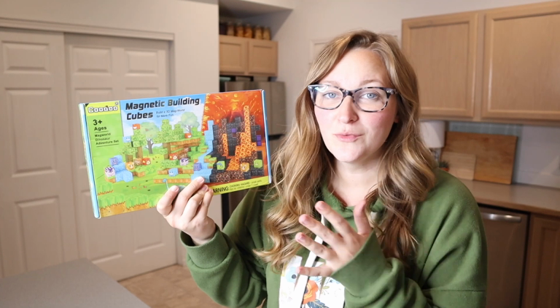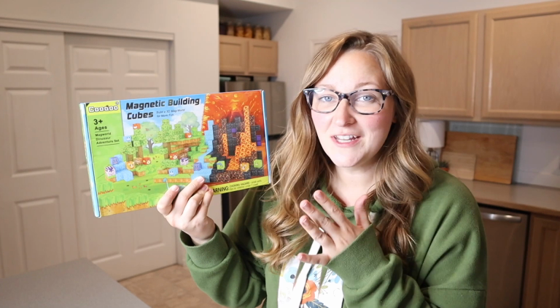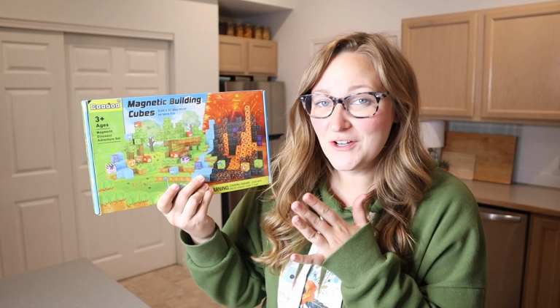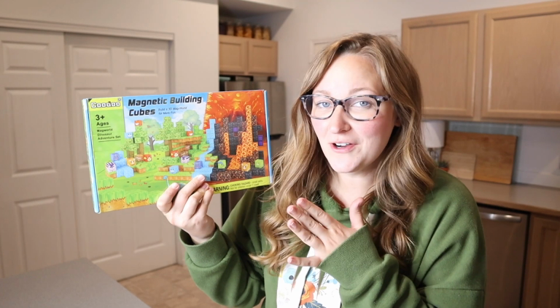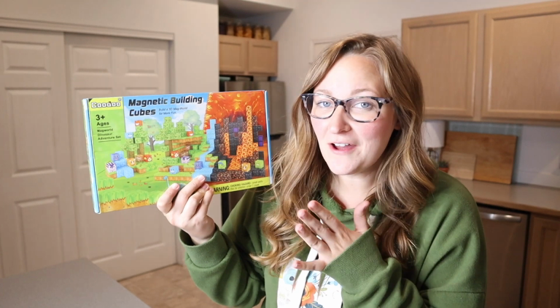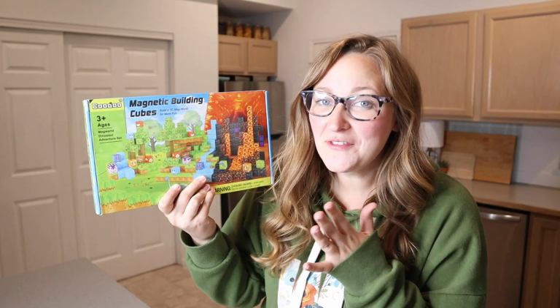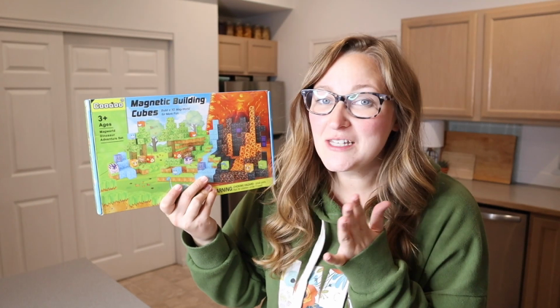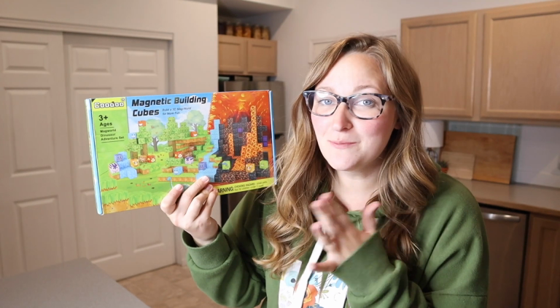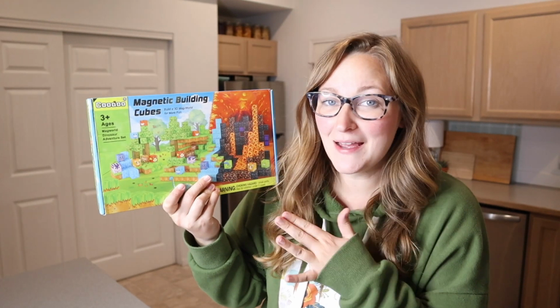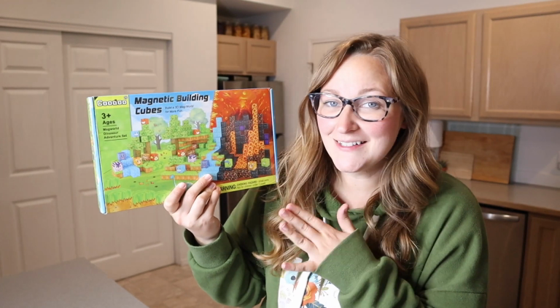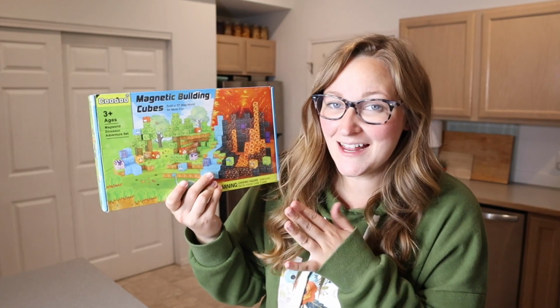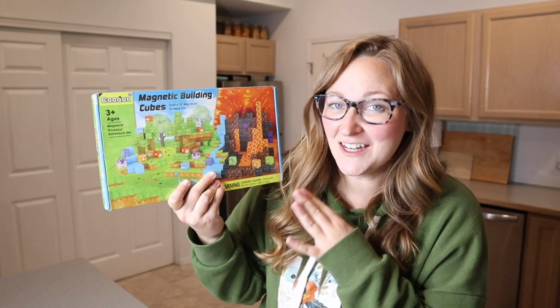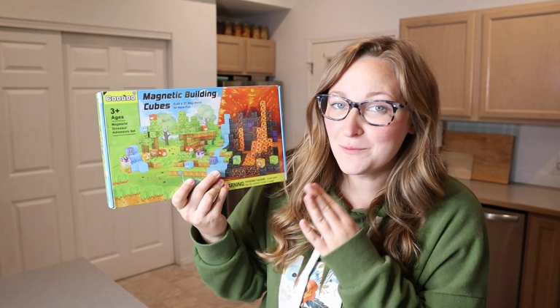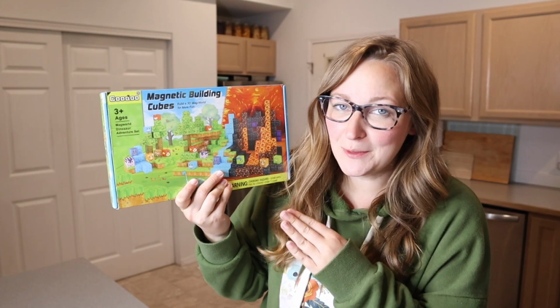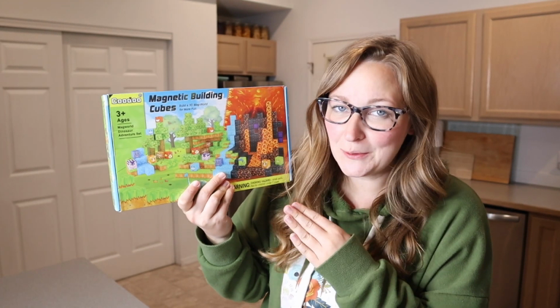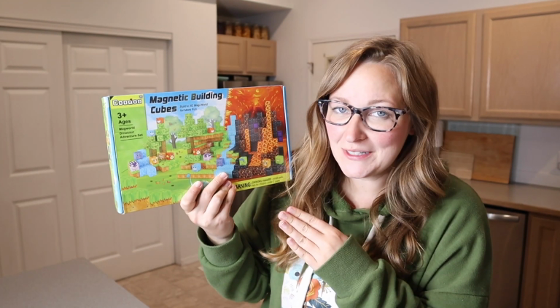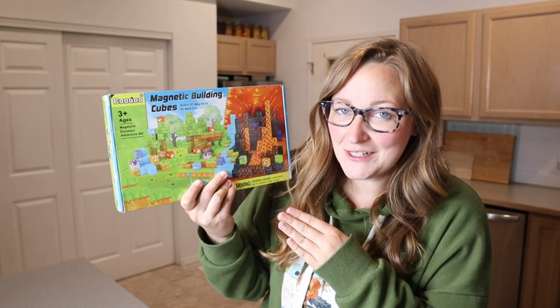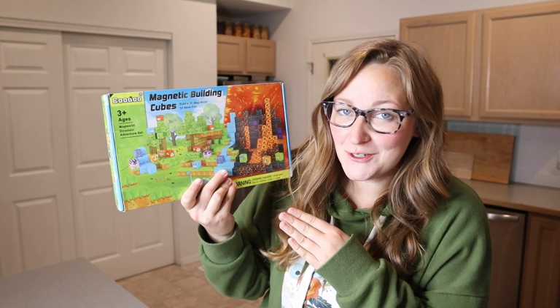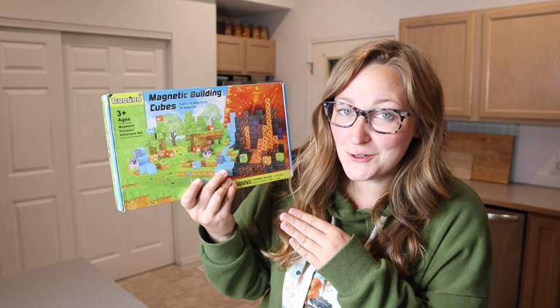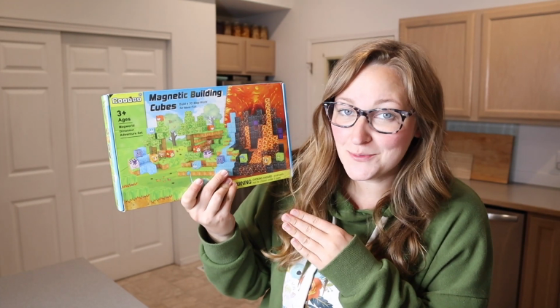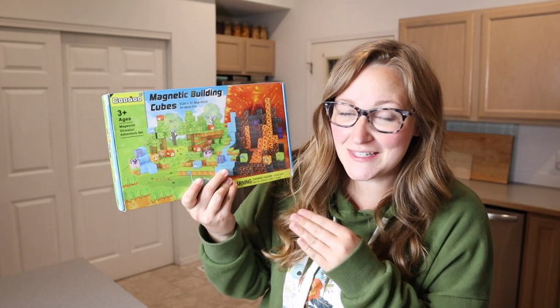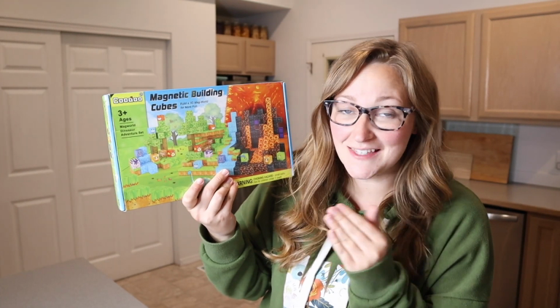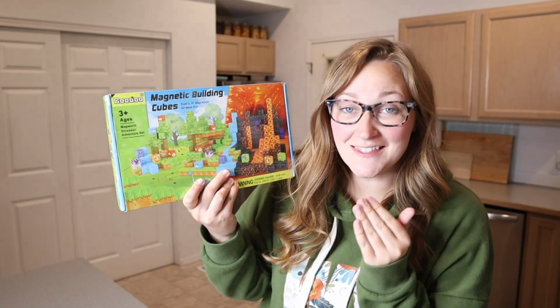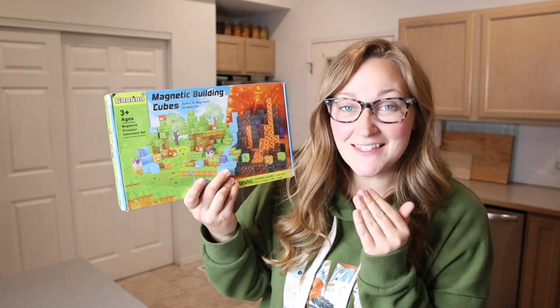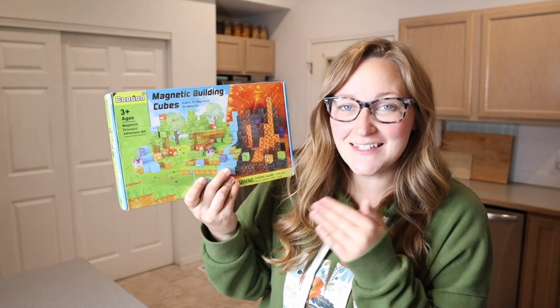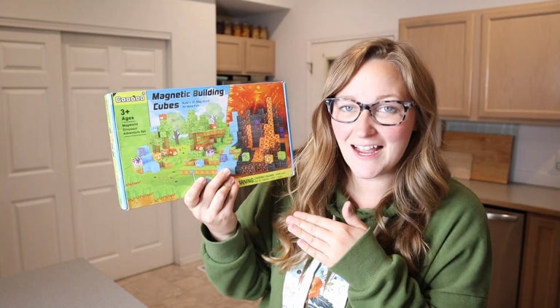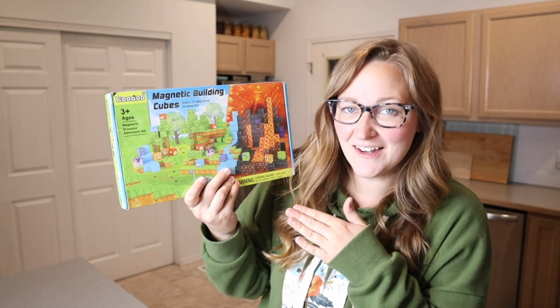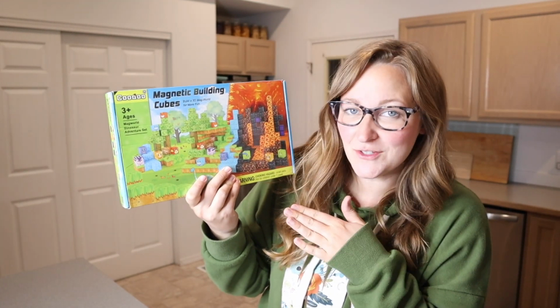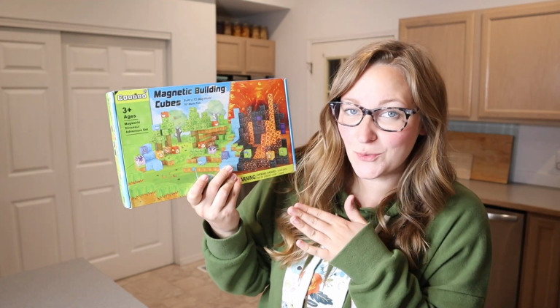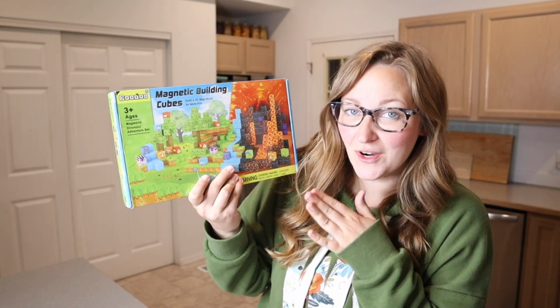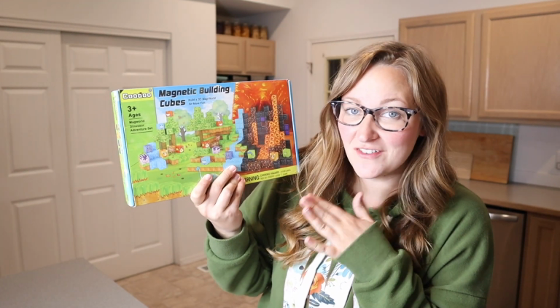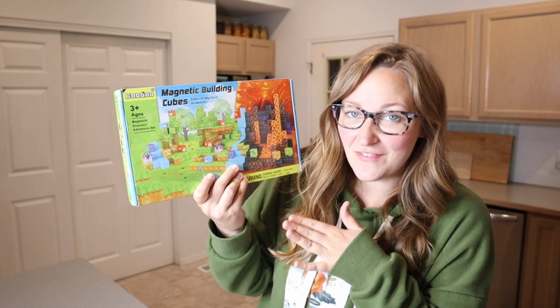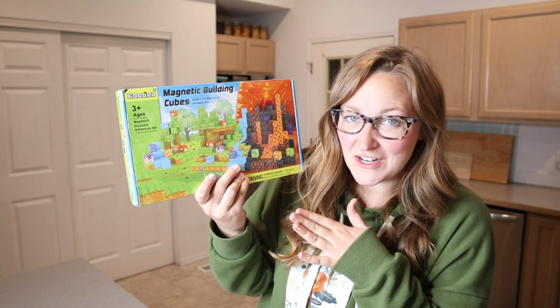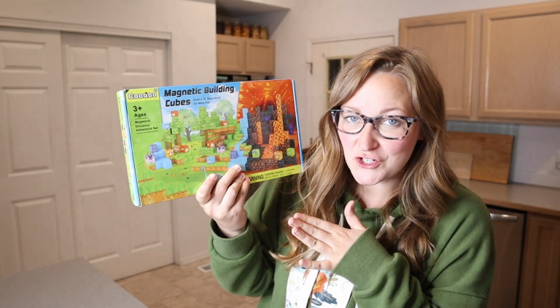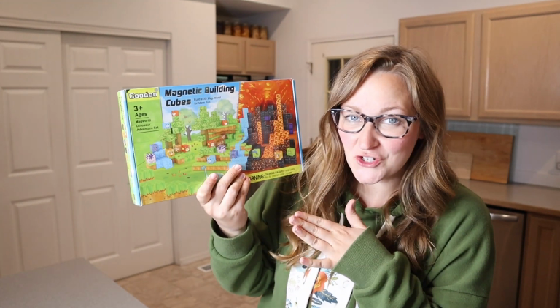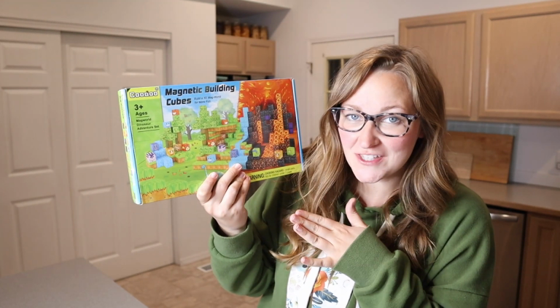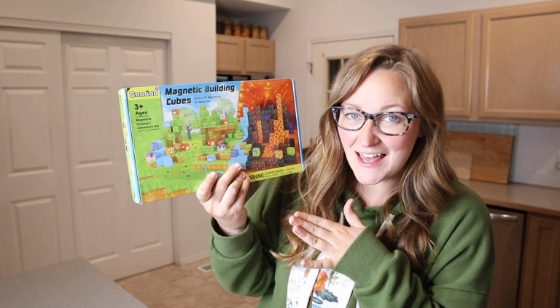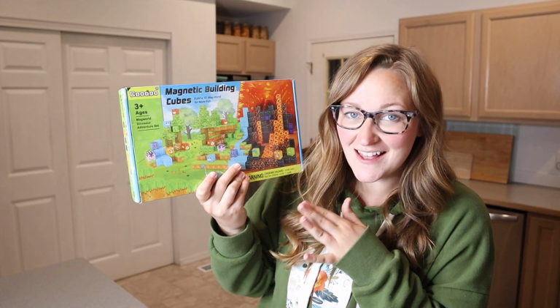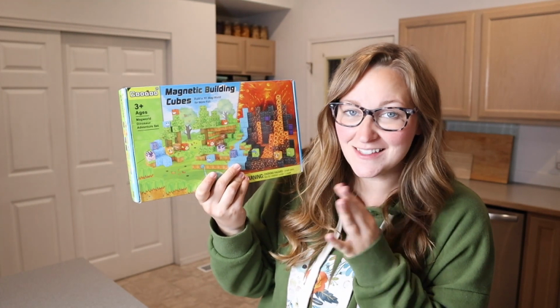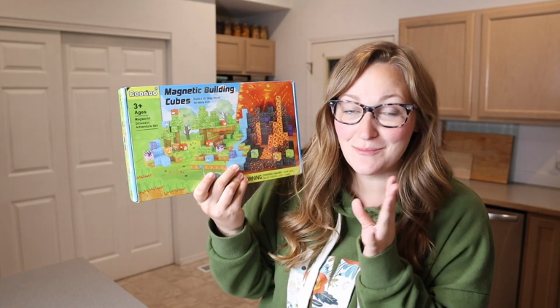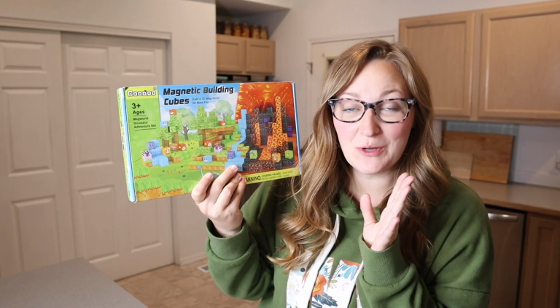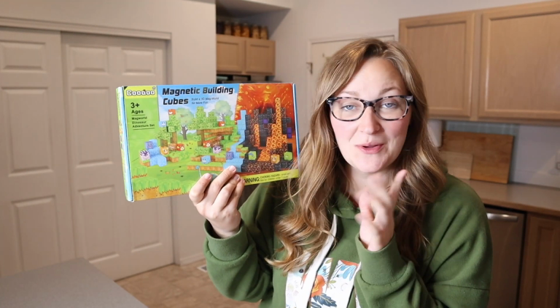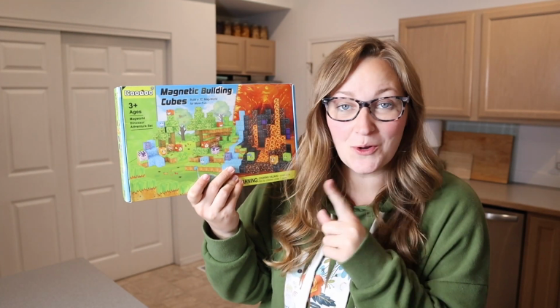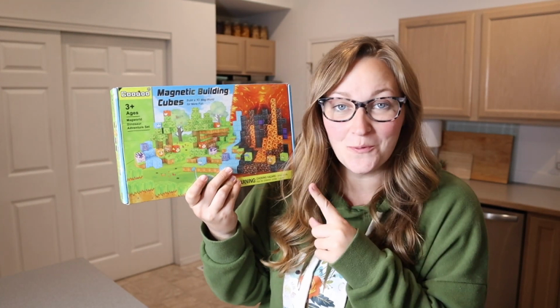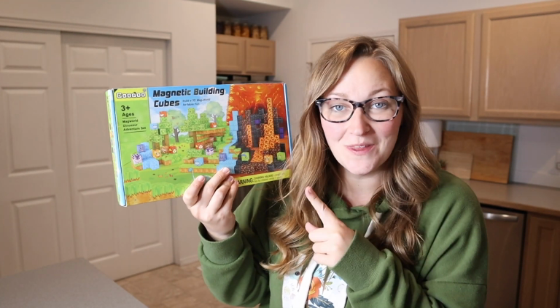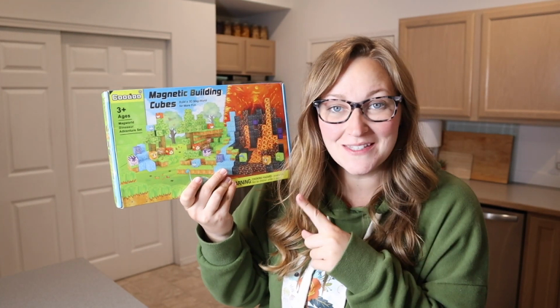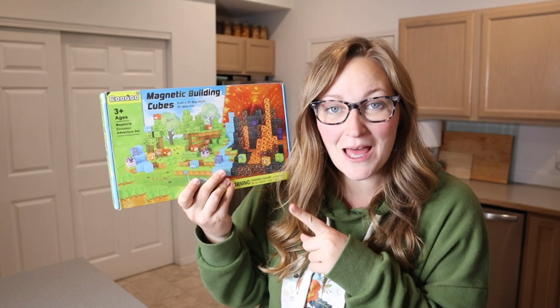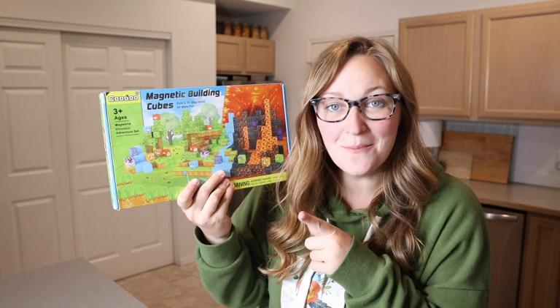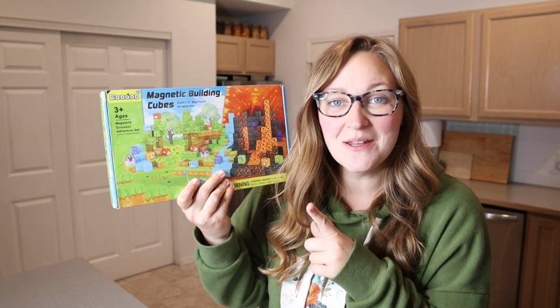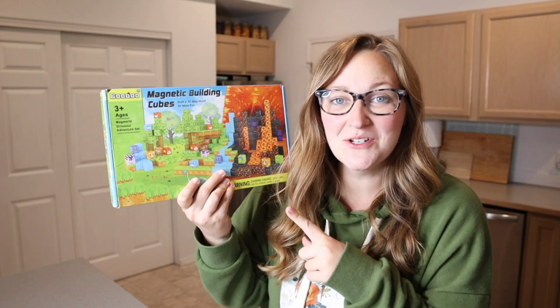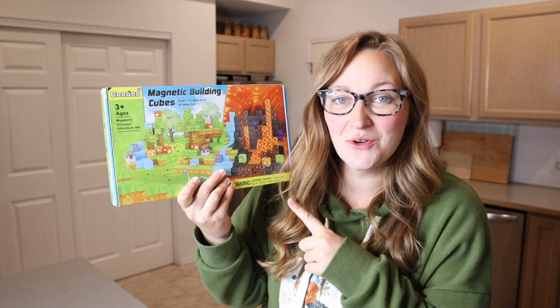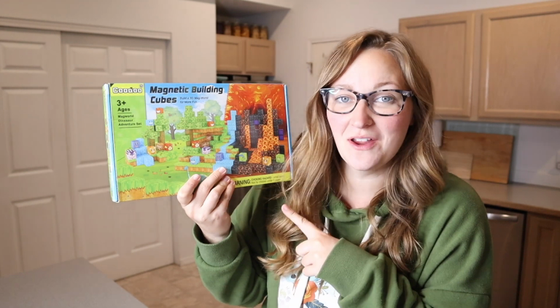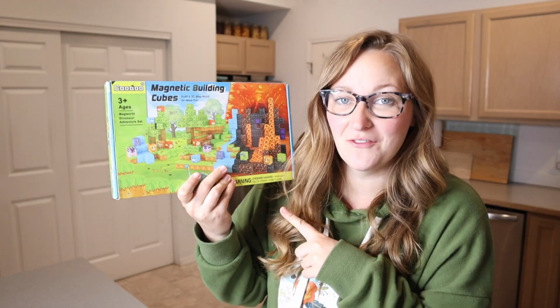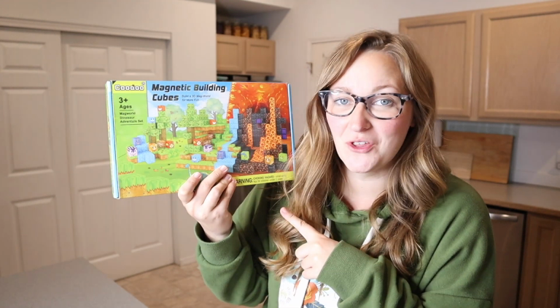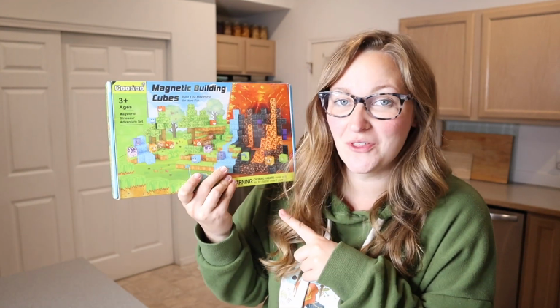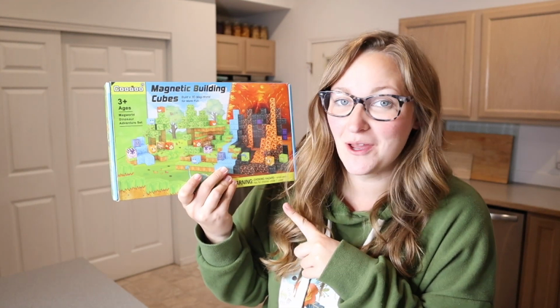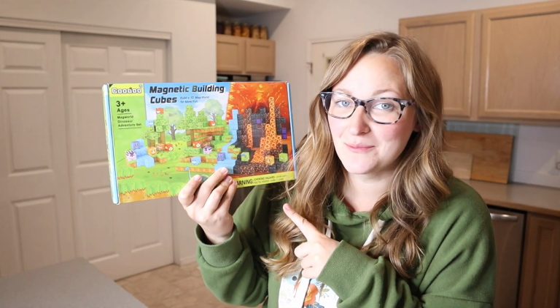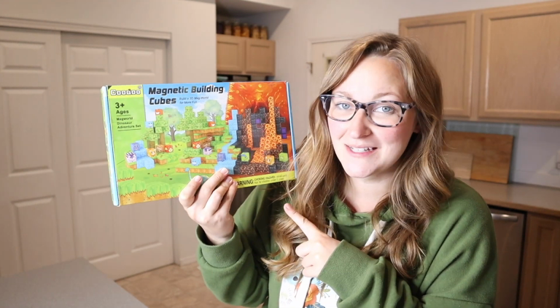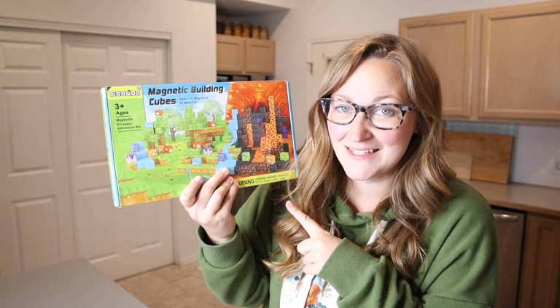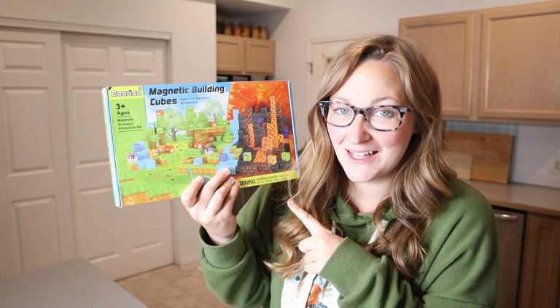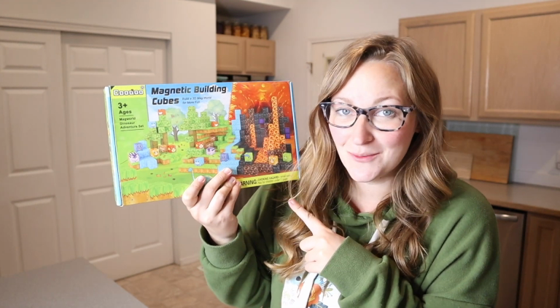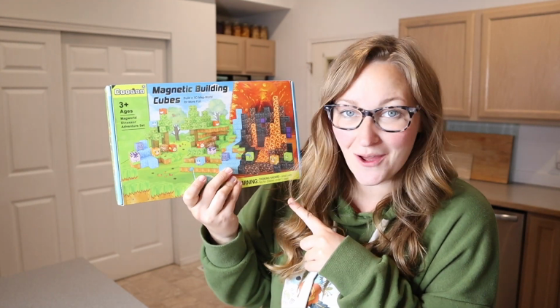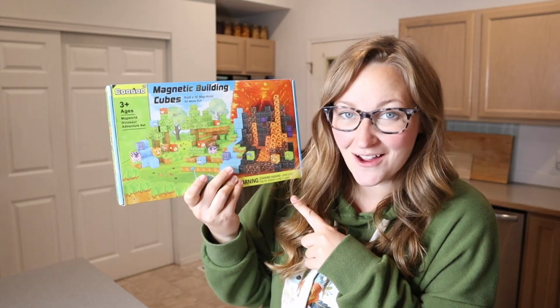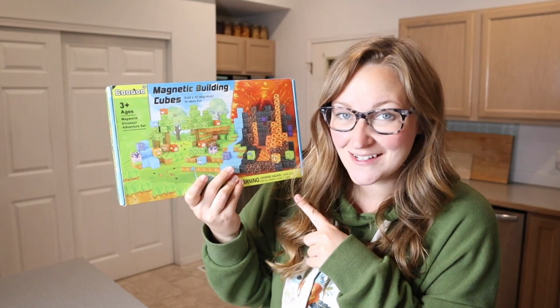Right here we have these magnetic building cubes. This is the Dinosaur Adventure Set. Let me go ahead and open this up and show you everything that comes inside the box.